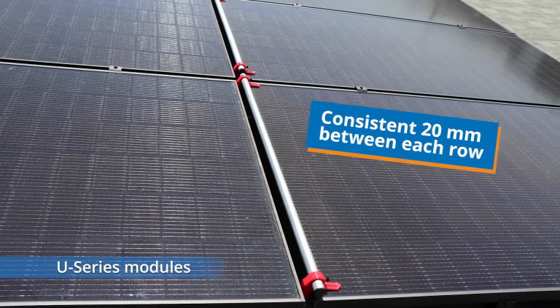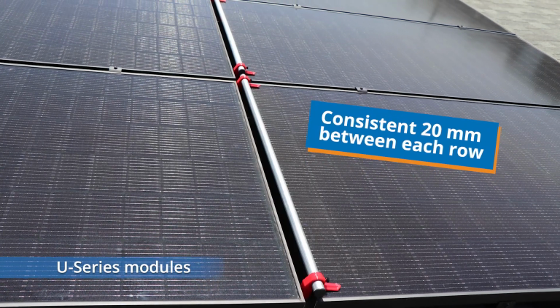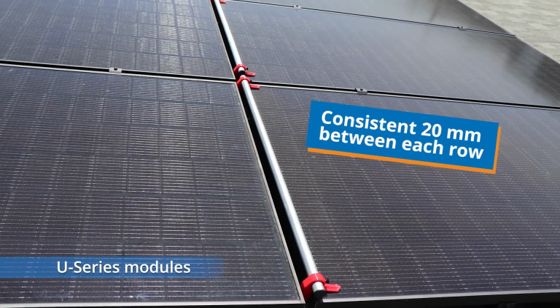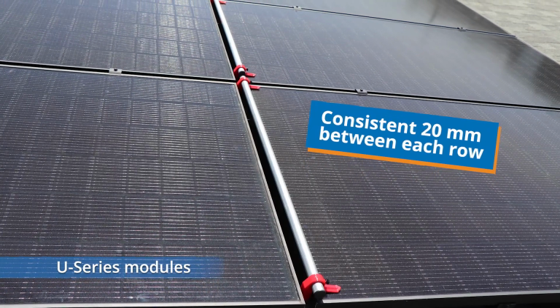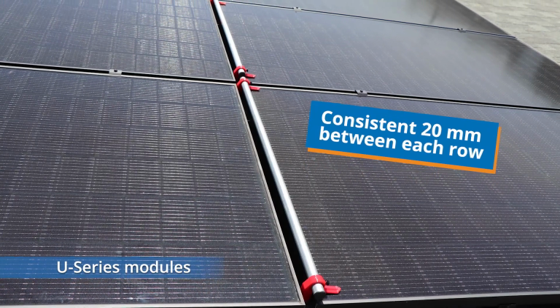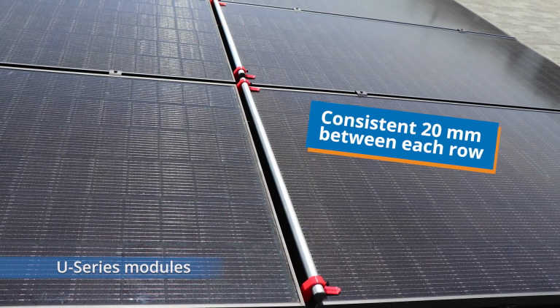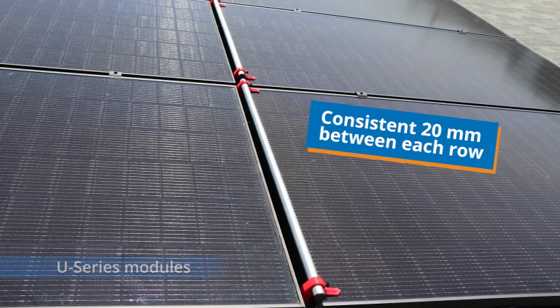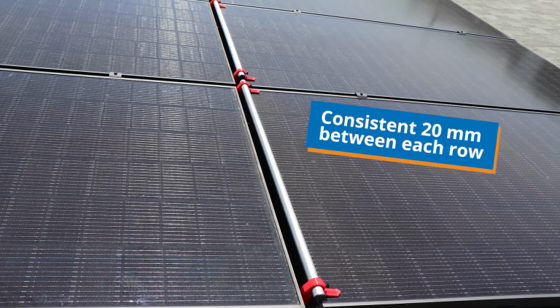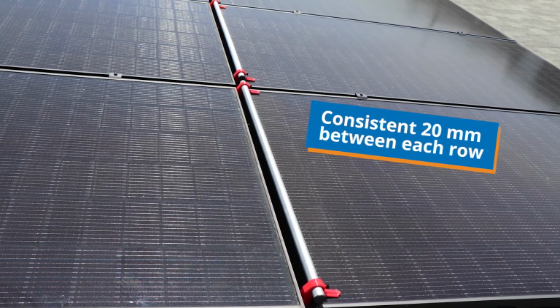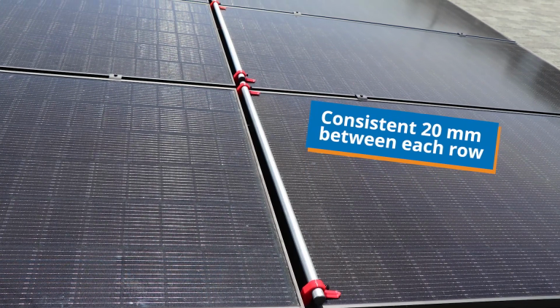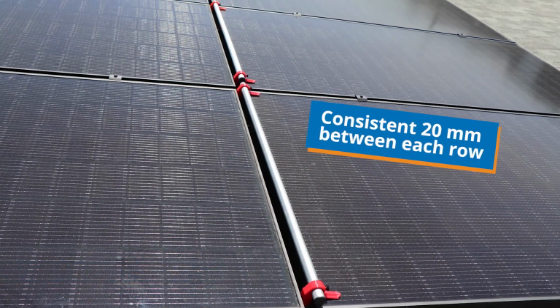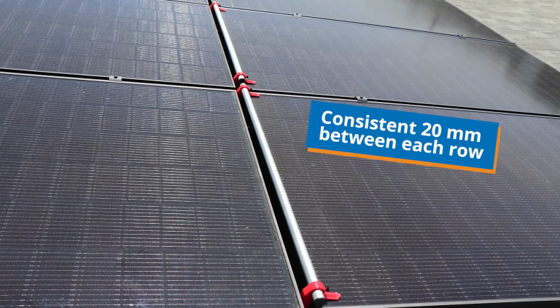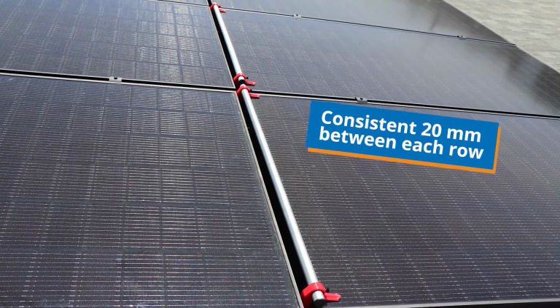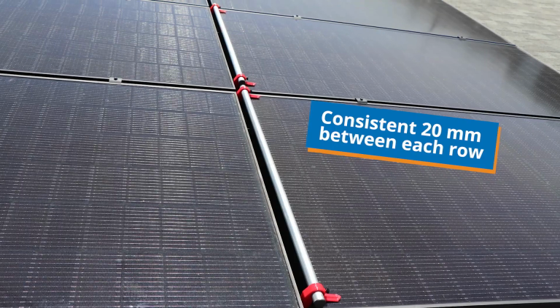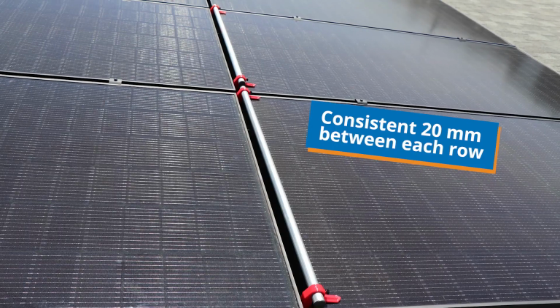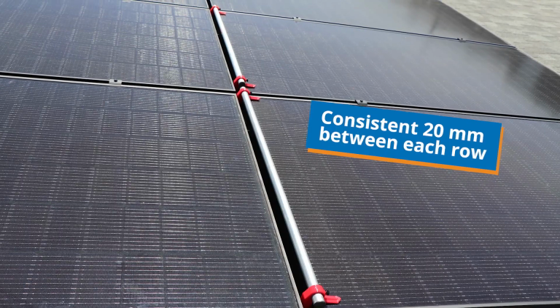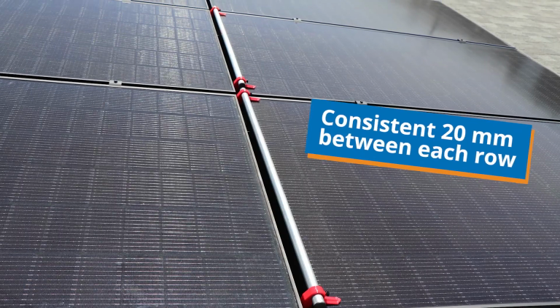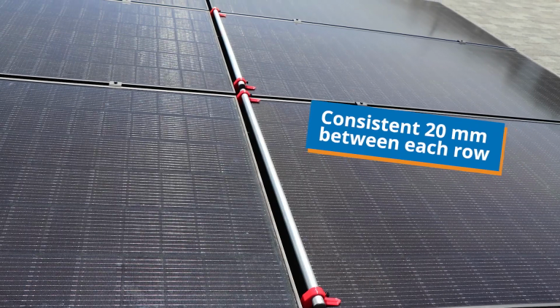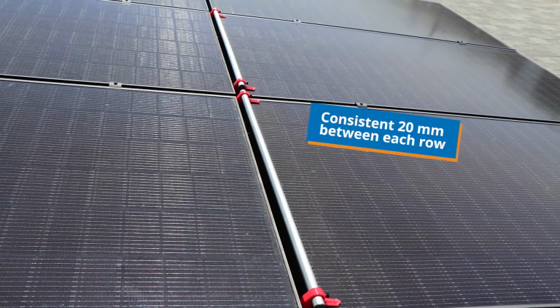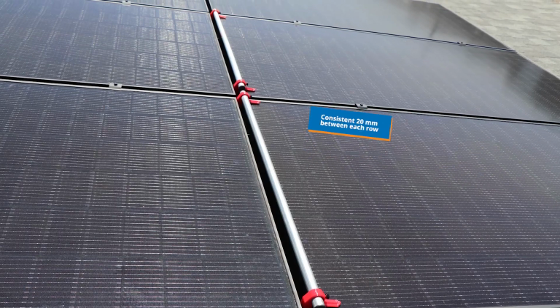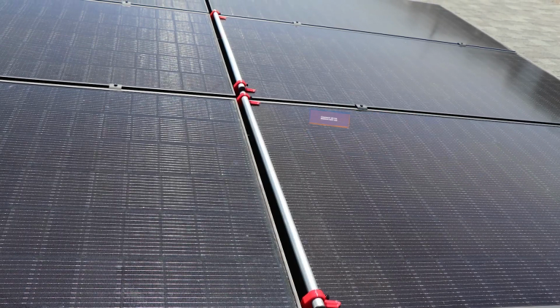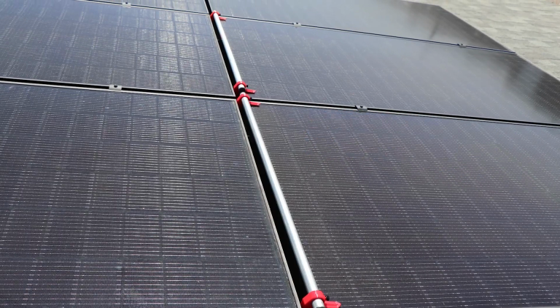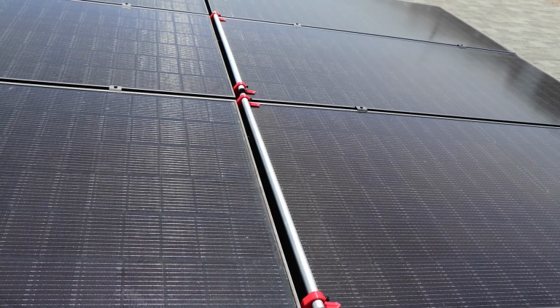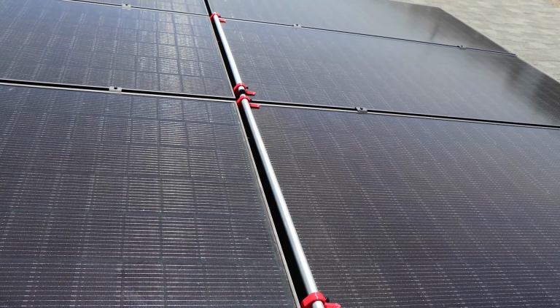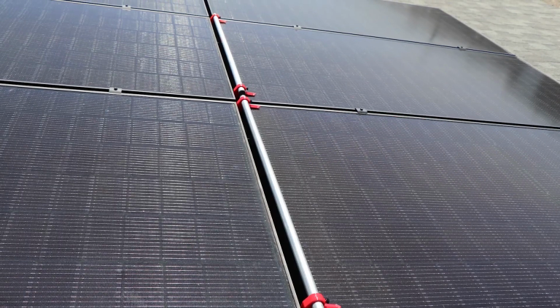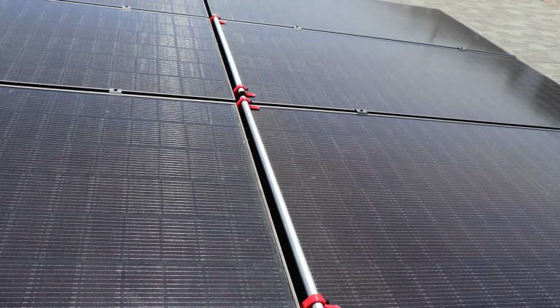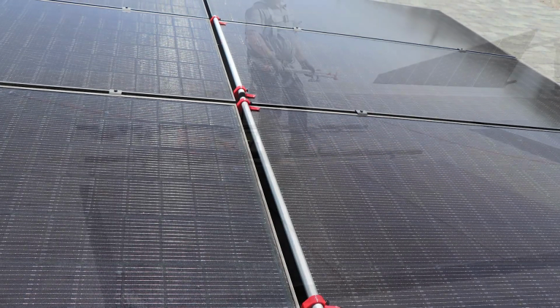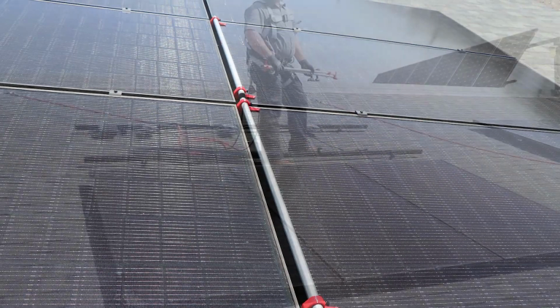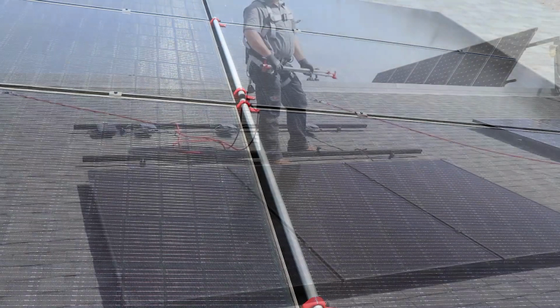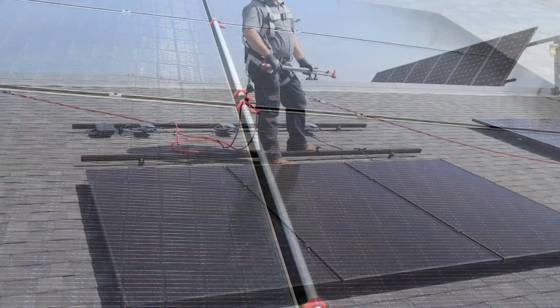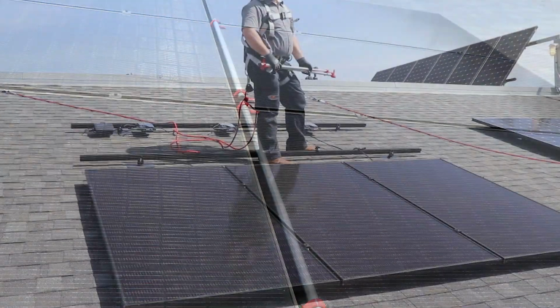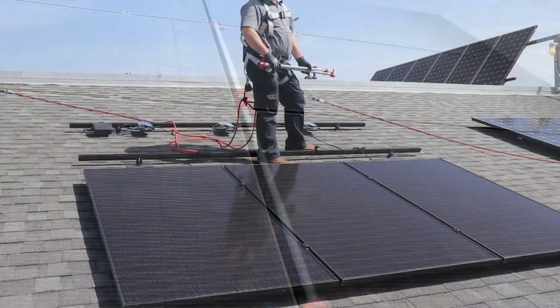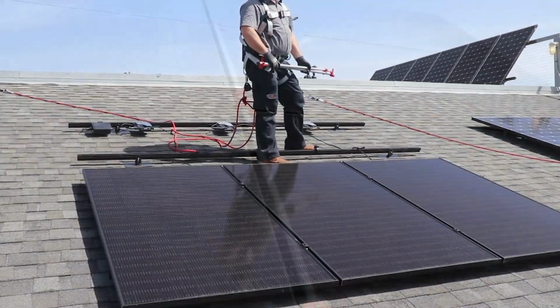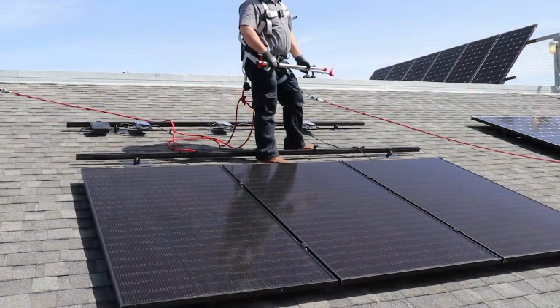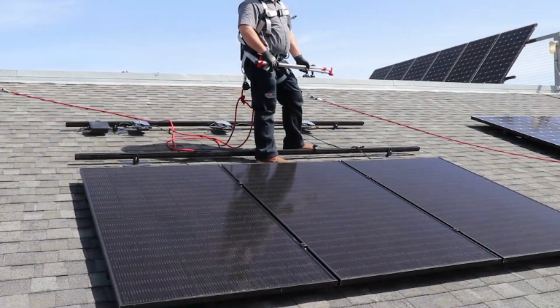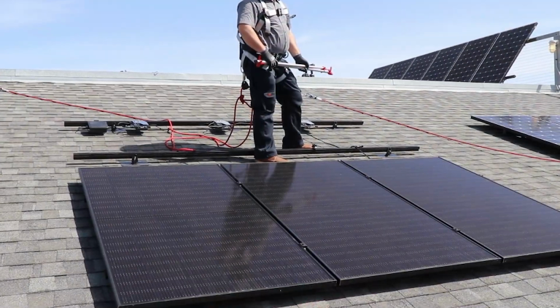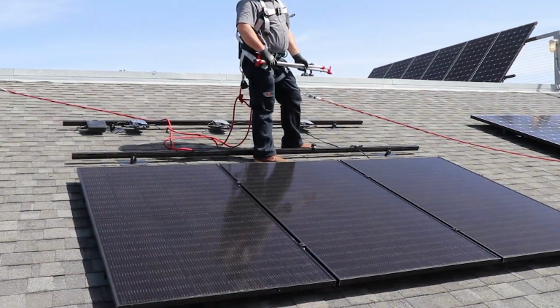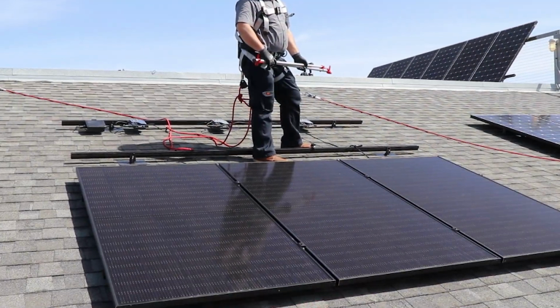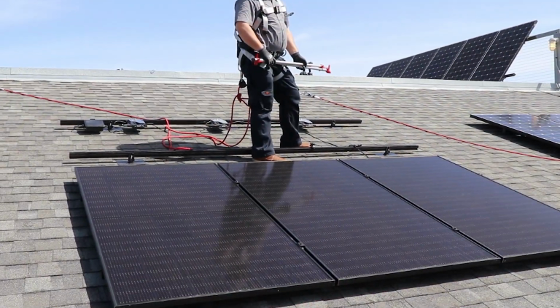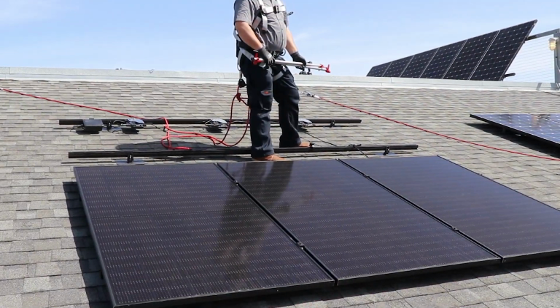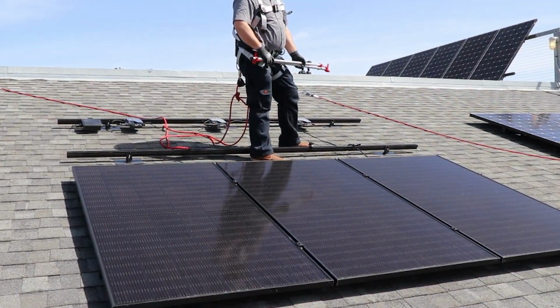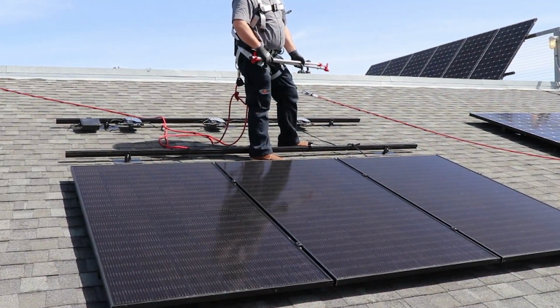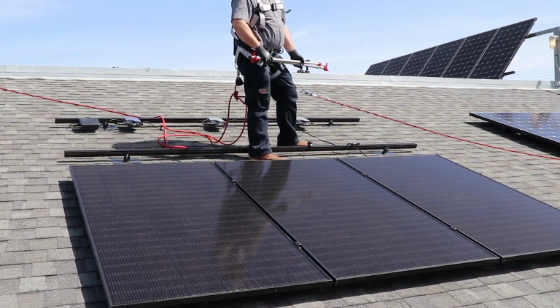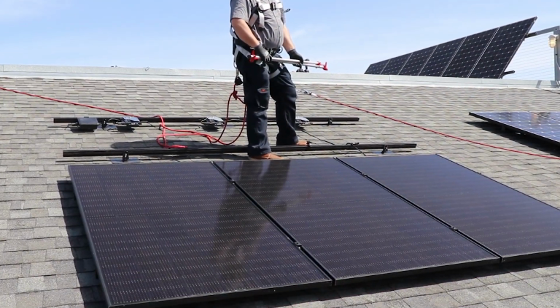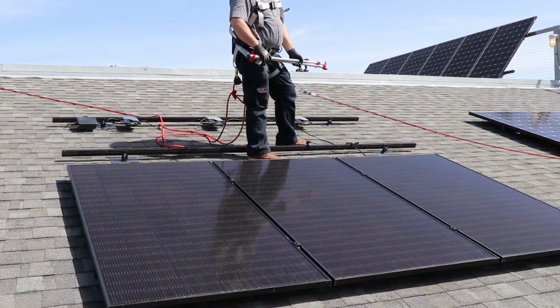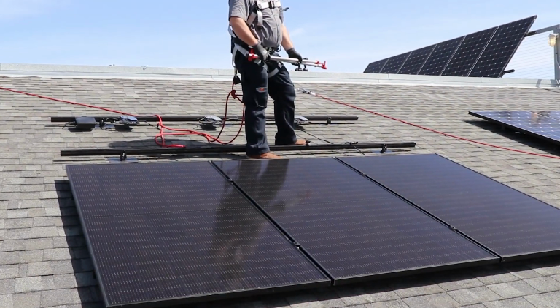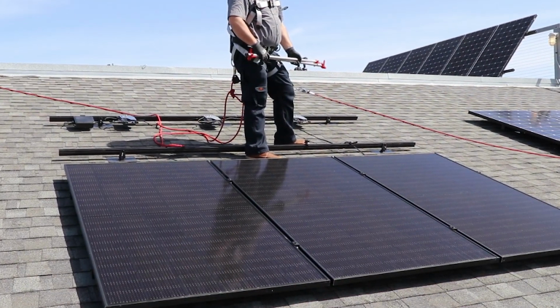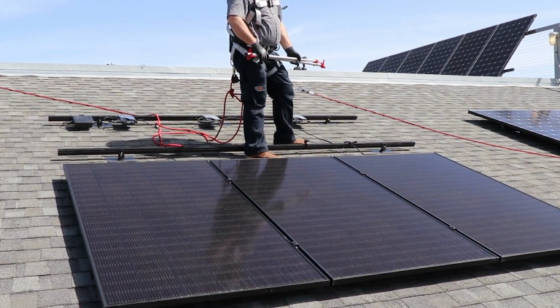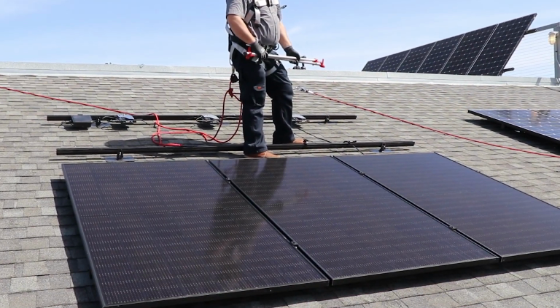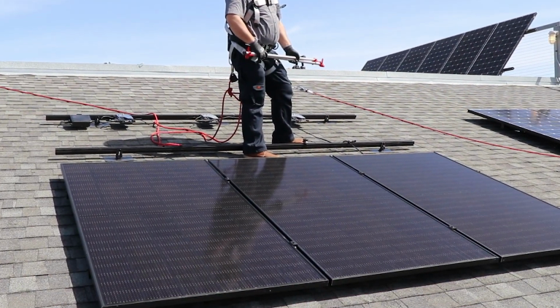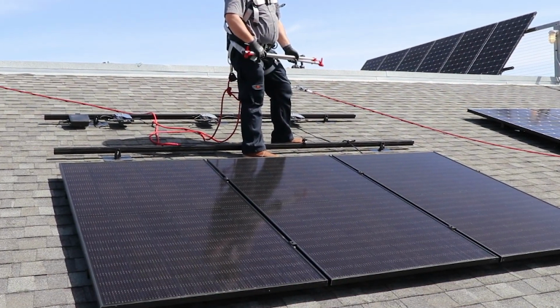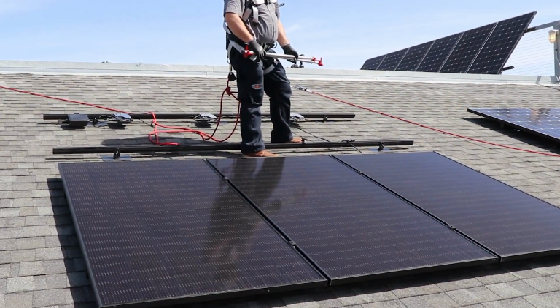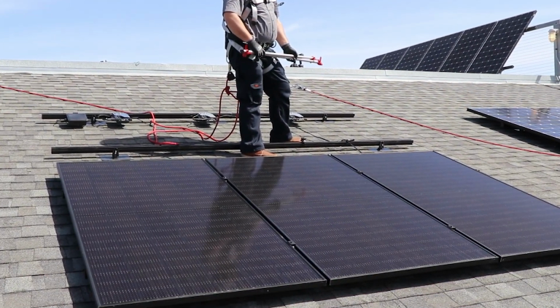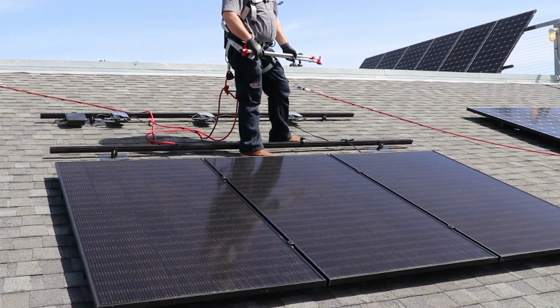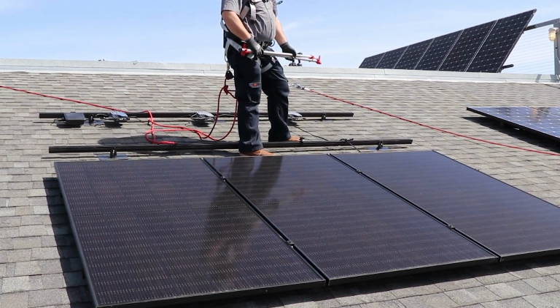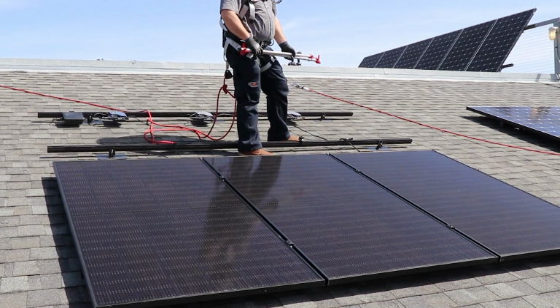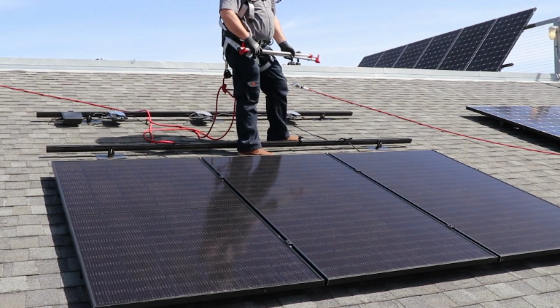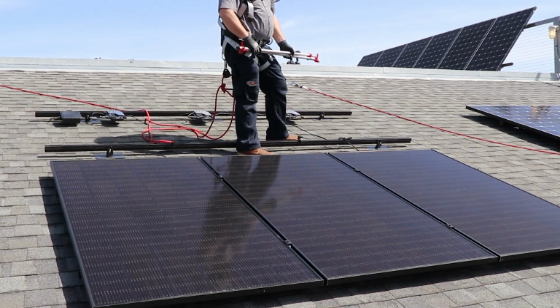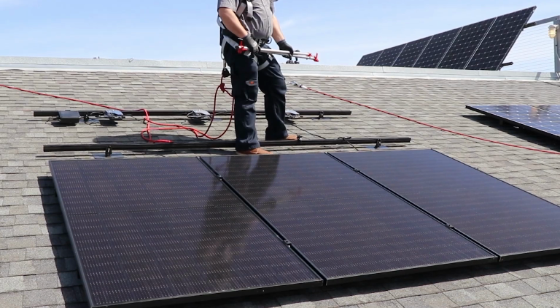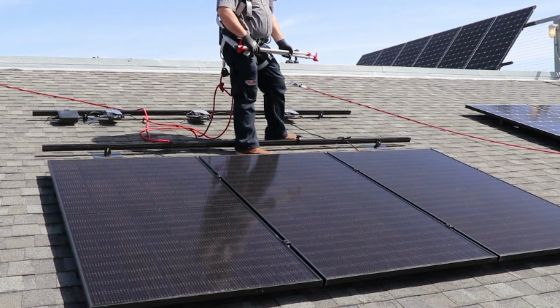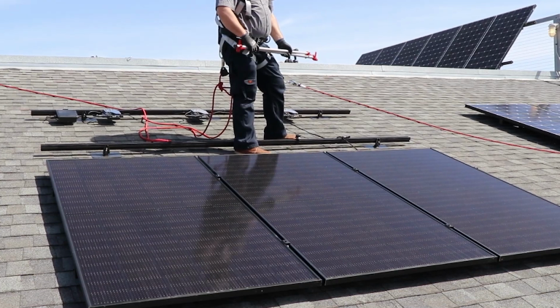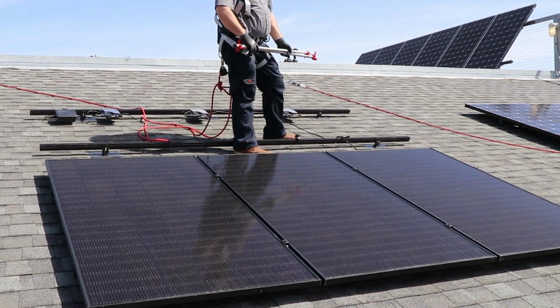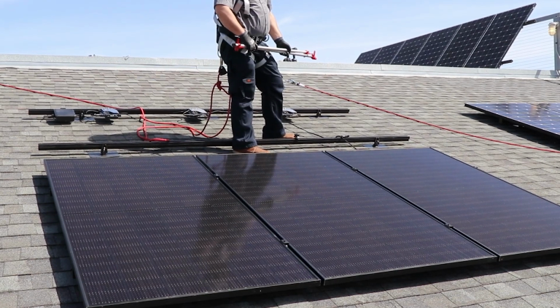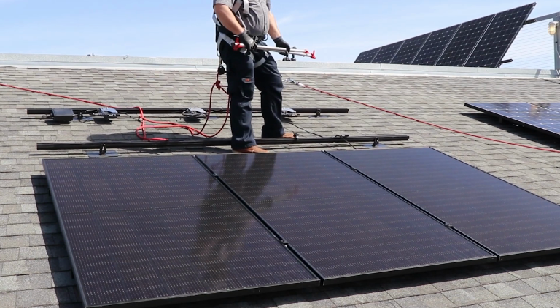For the purposes of this demo, we'll assume that the Invisimount racking and the first row — the lowermost row of modules — have already been installed.